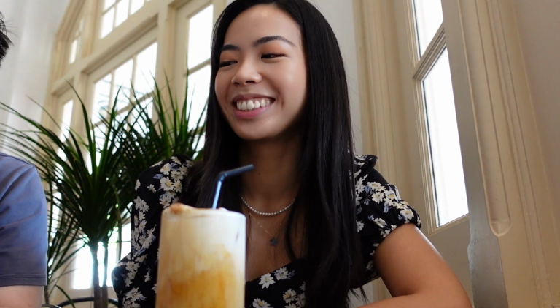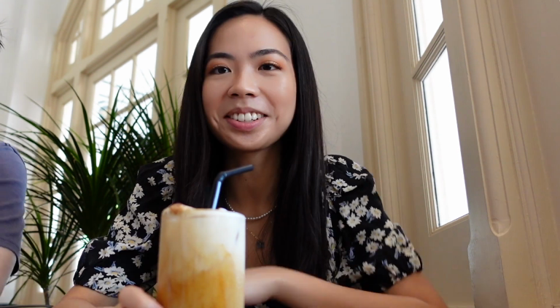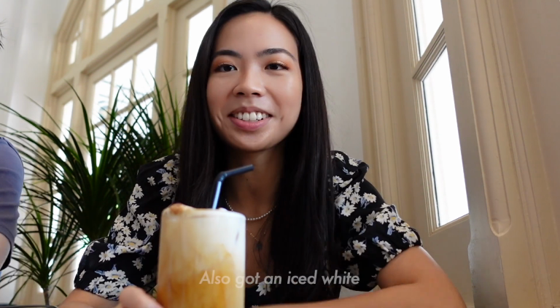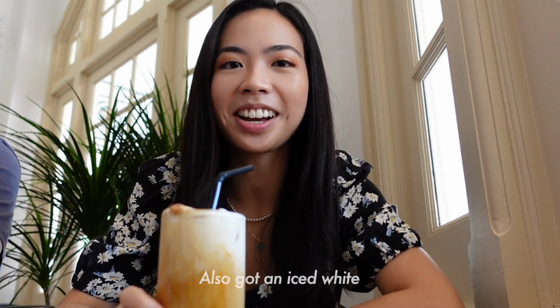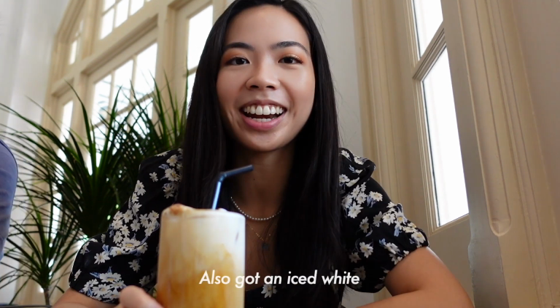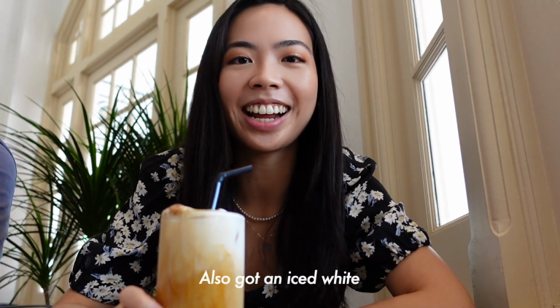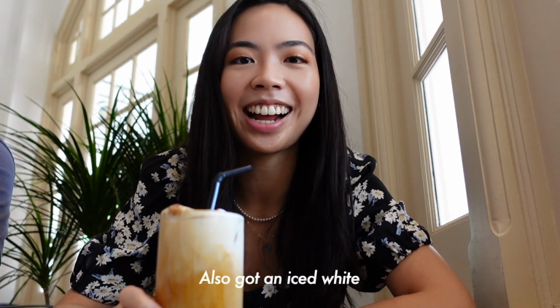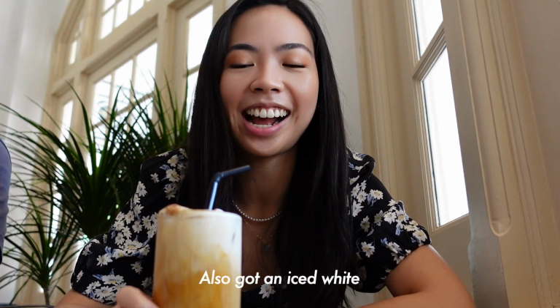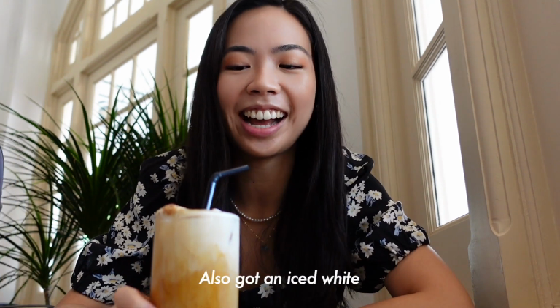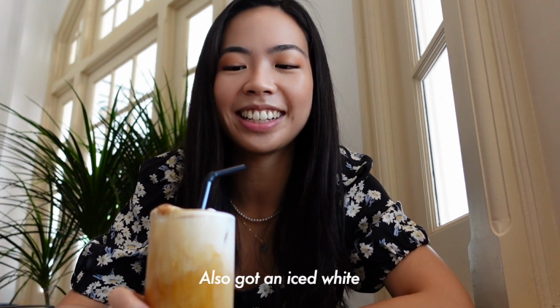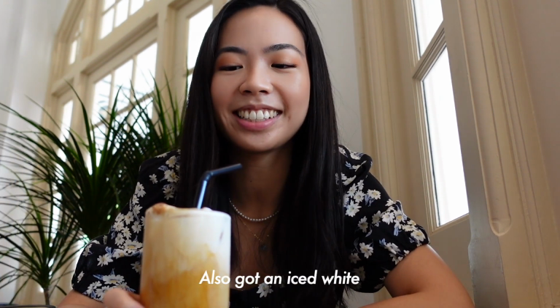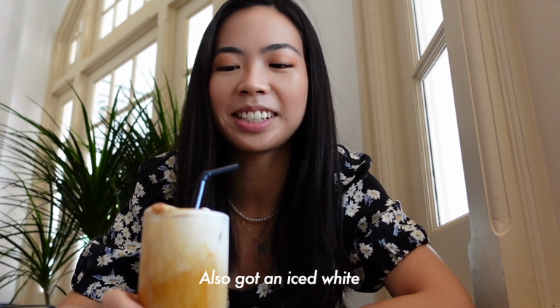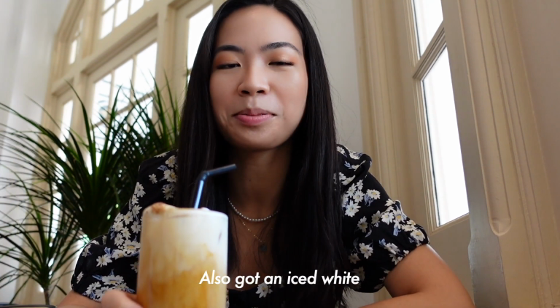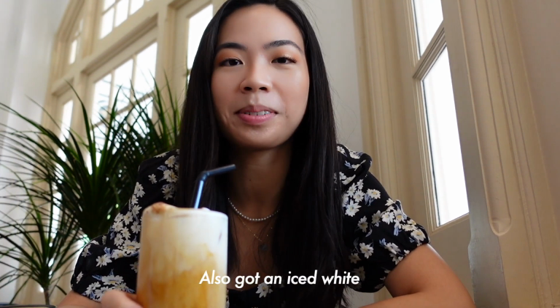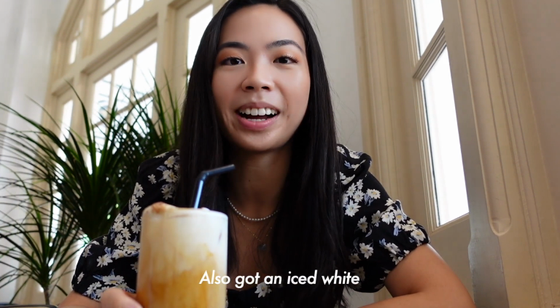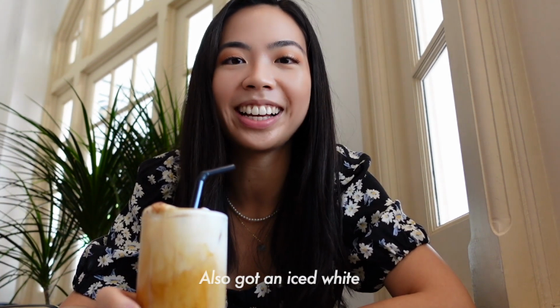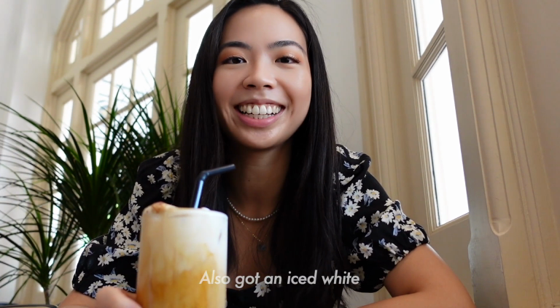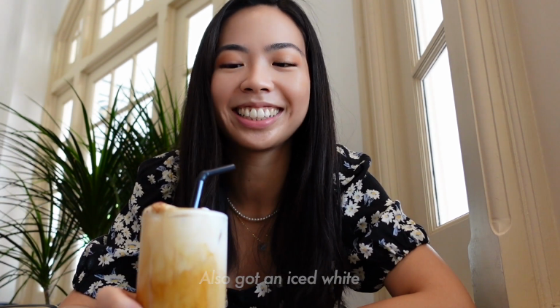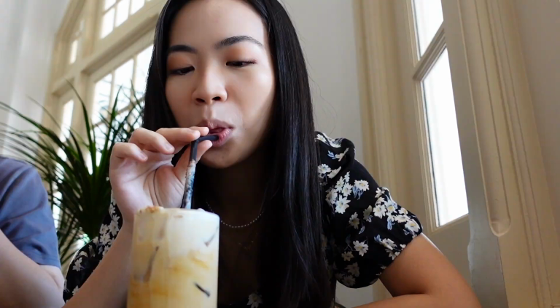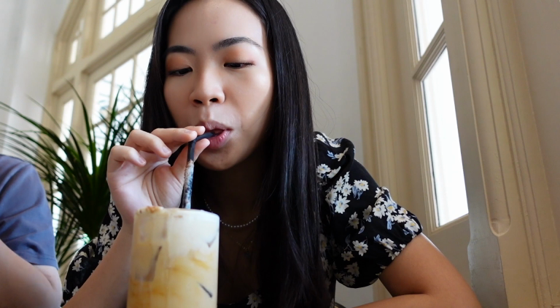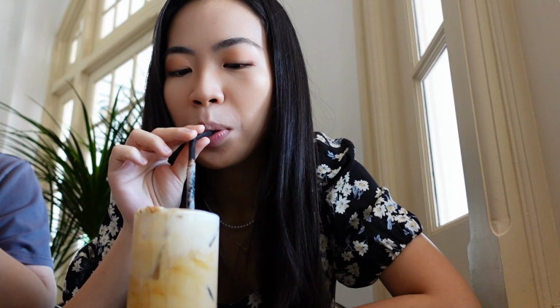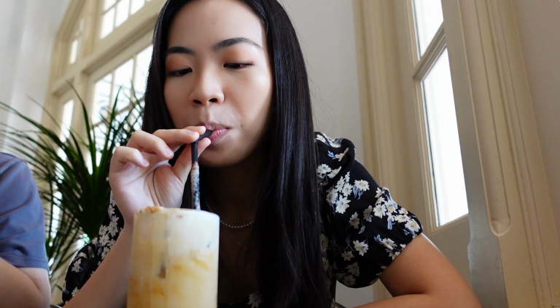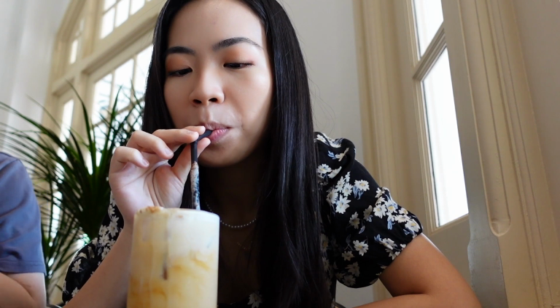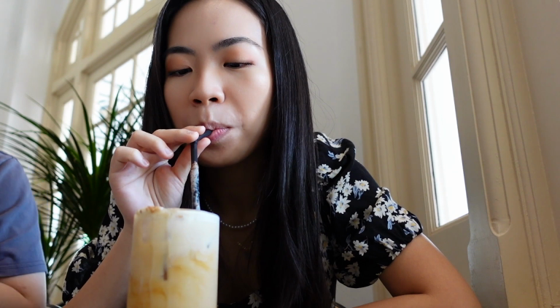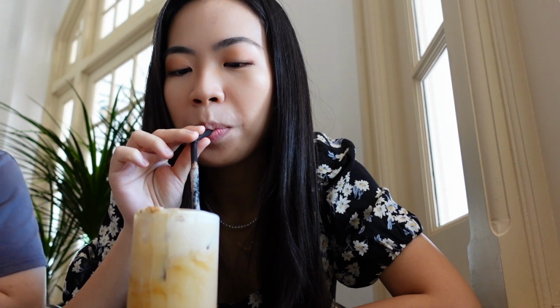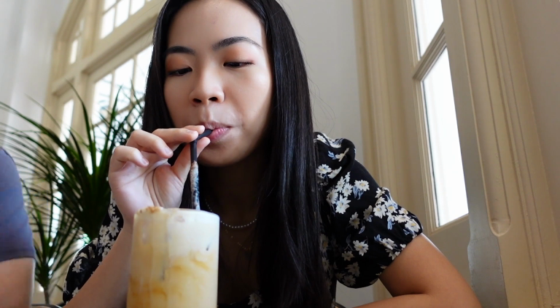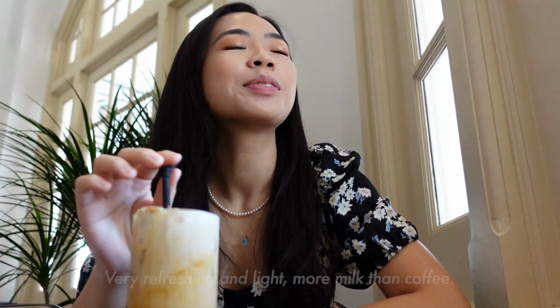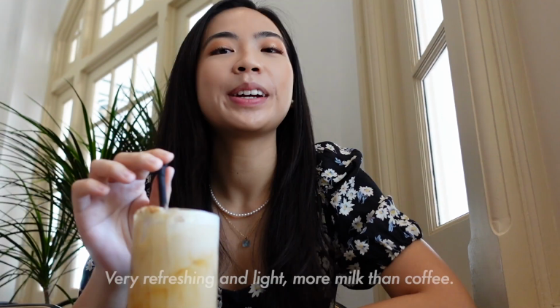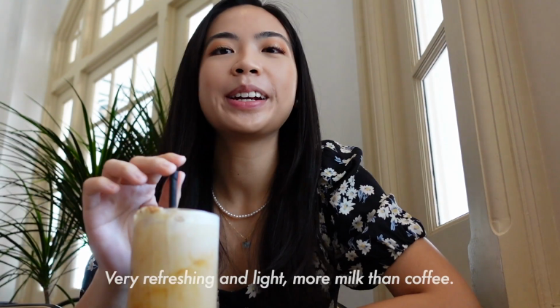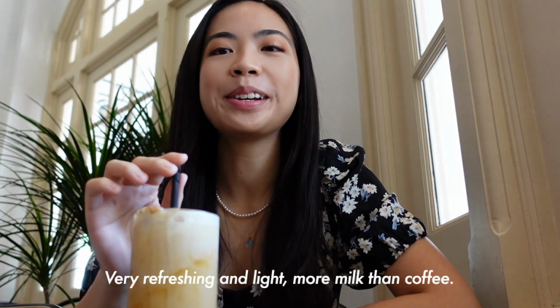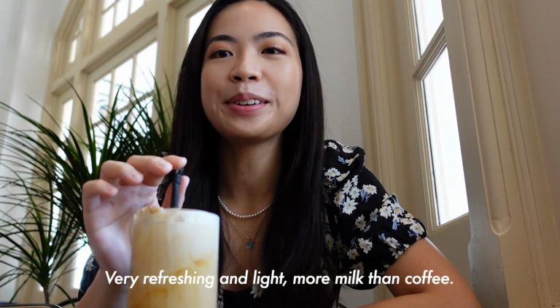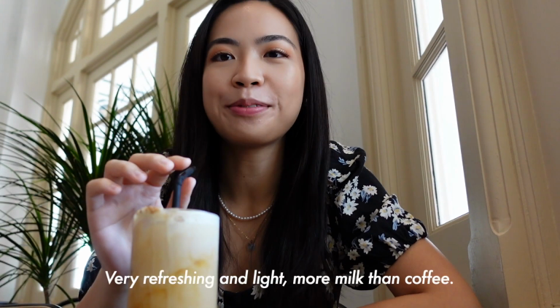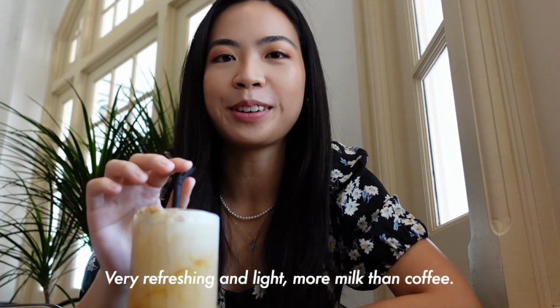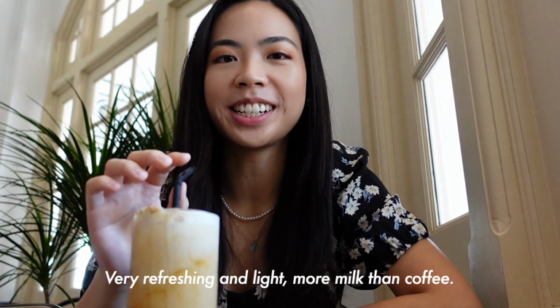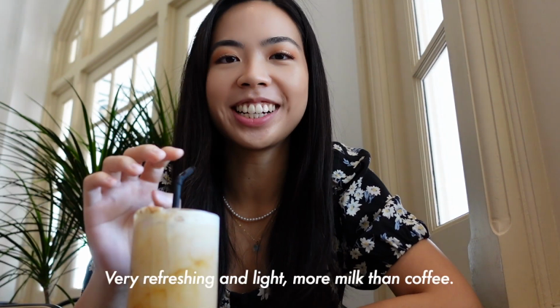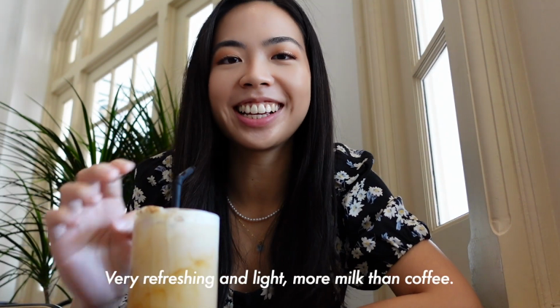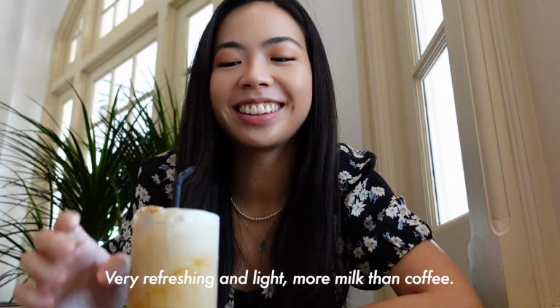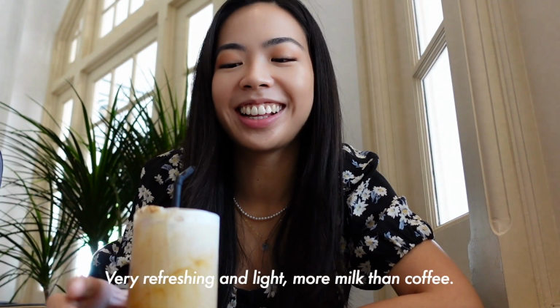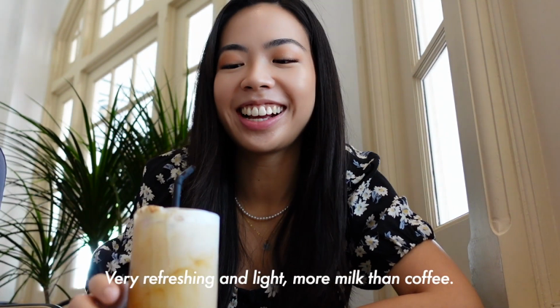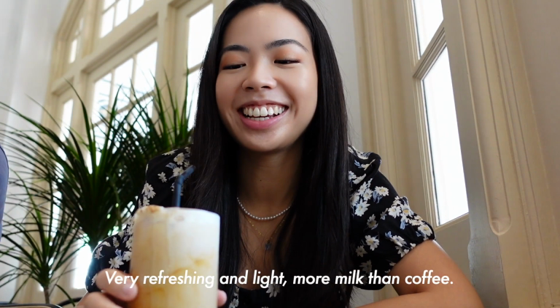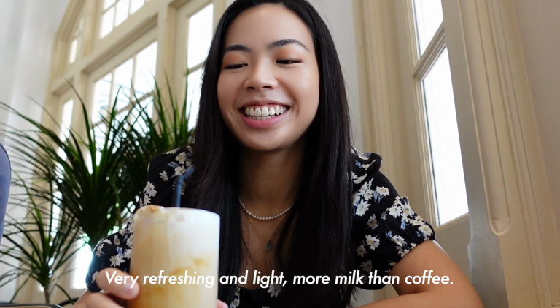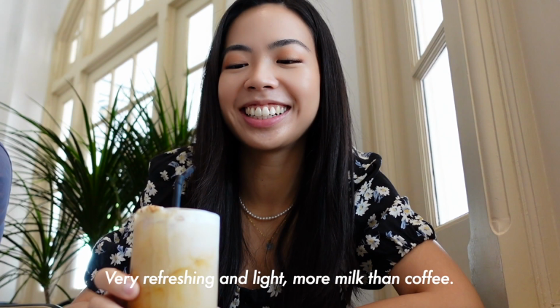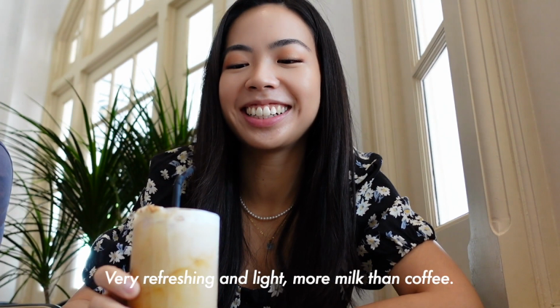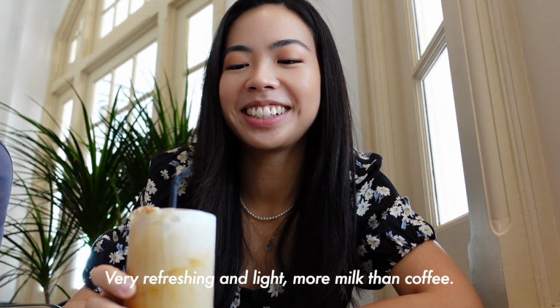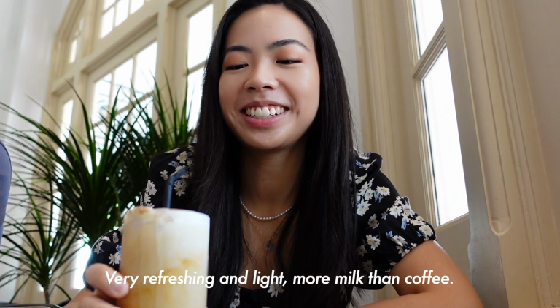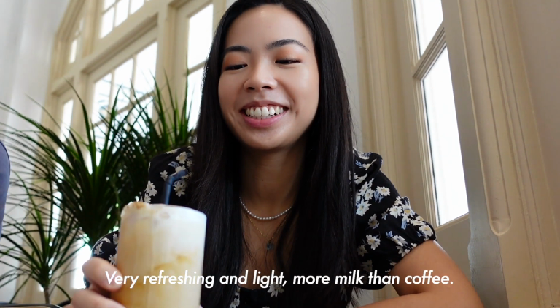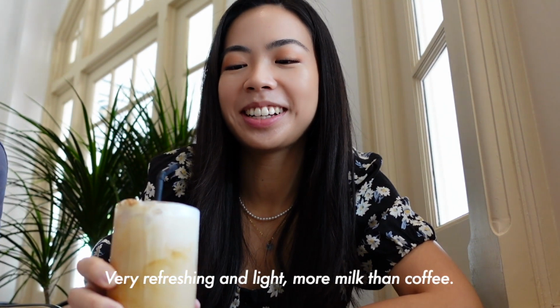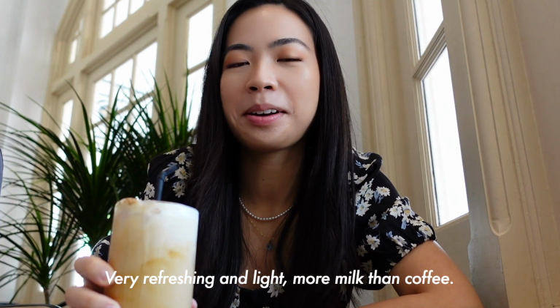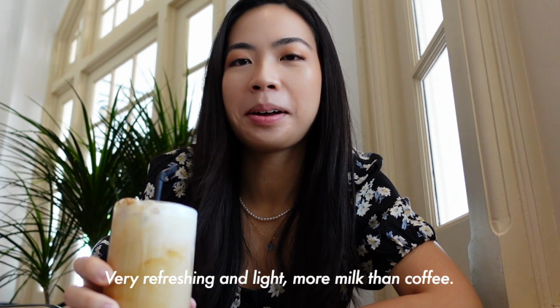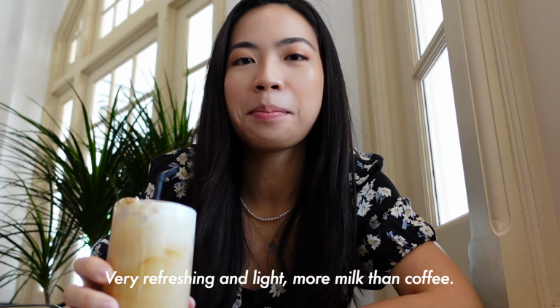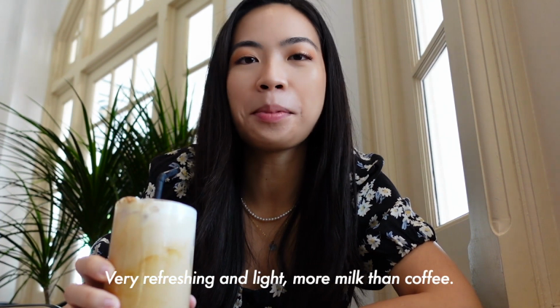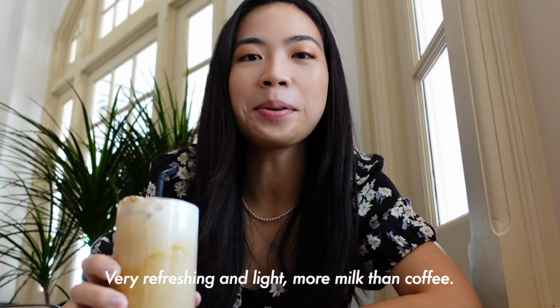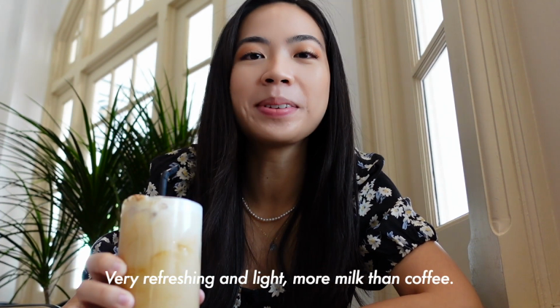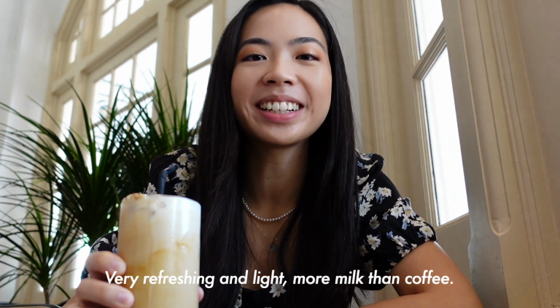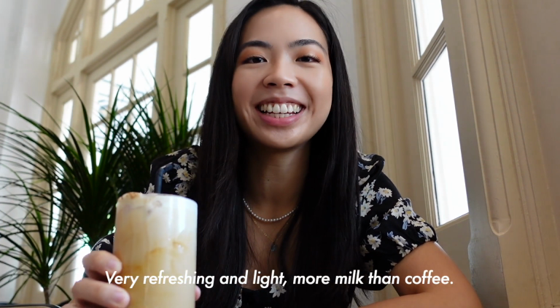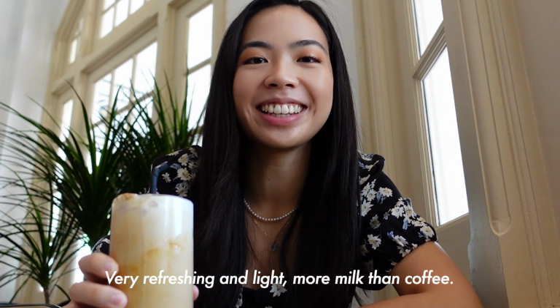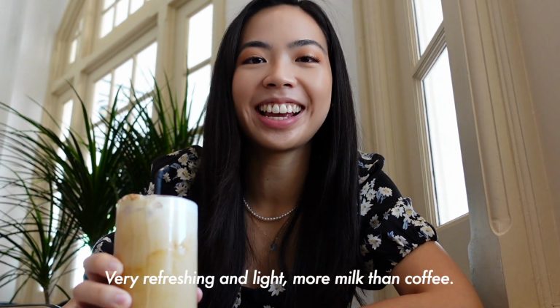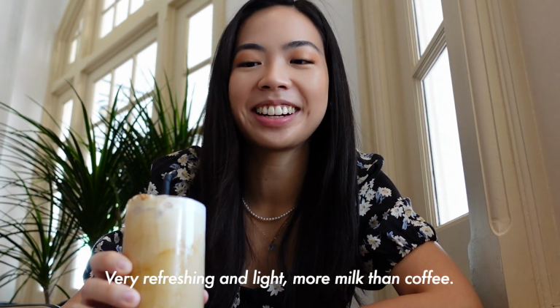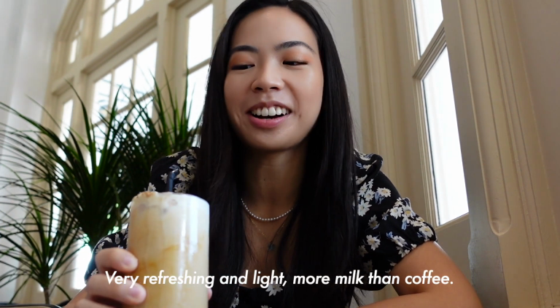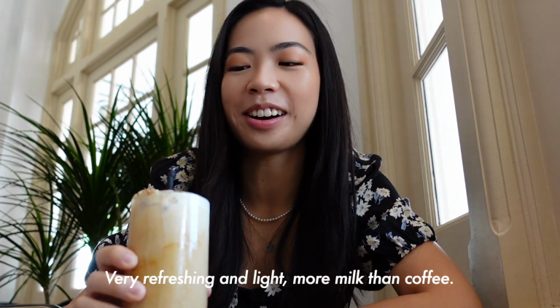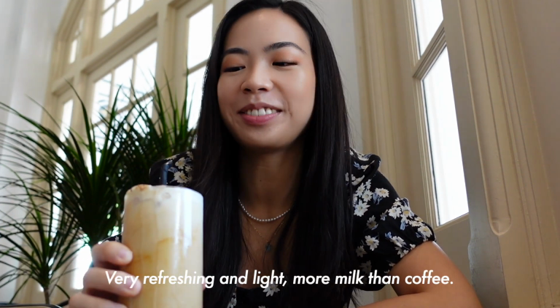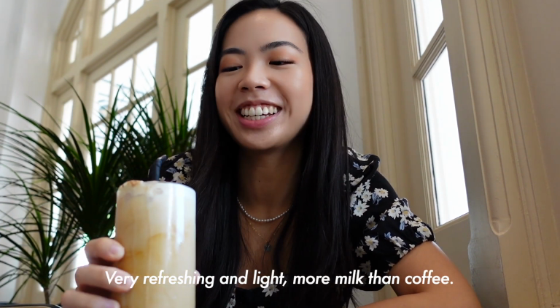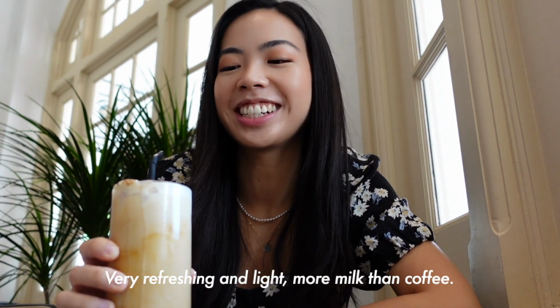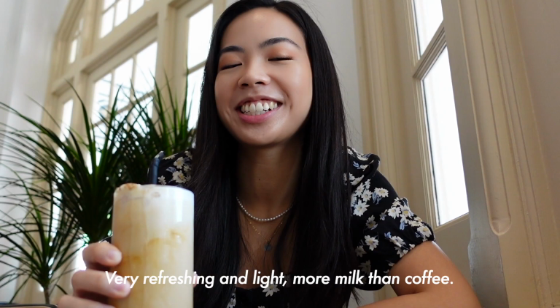We also got an iced pipe. It's very refreshing and light — more milky than coffee-ish.